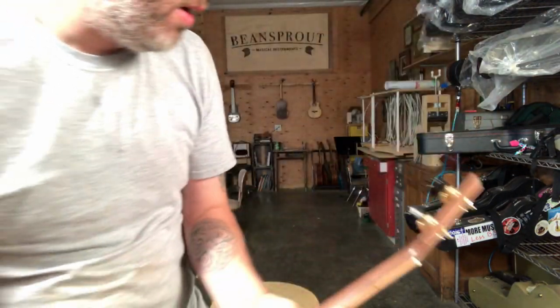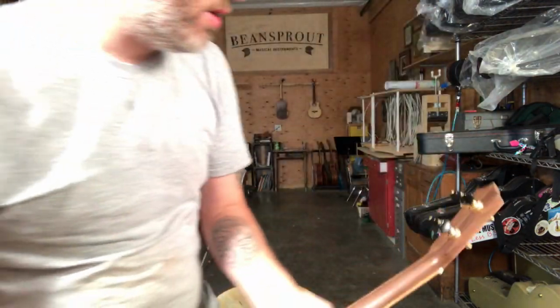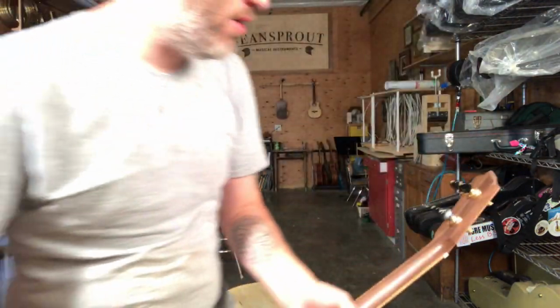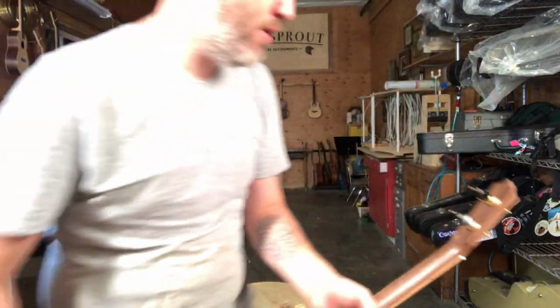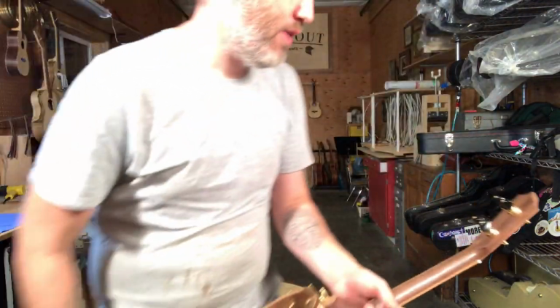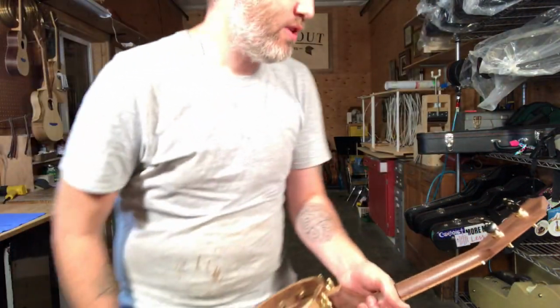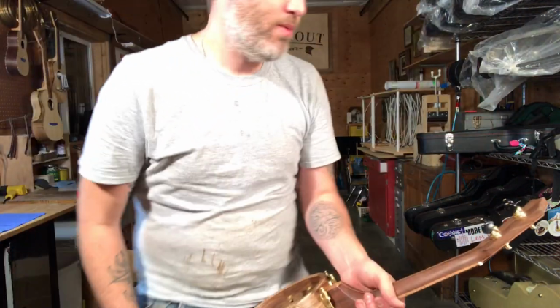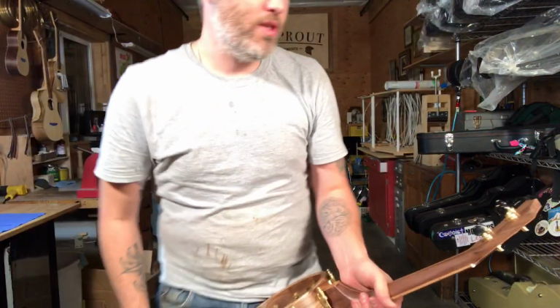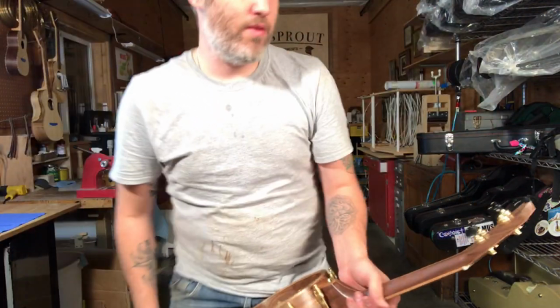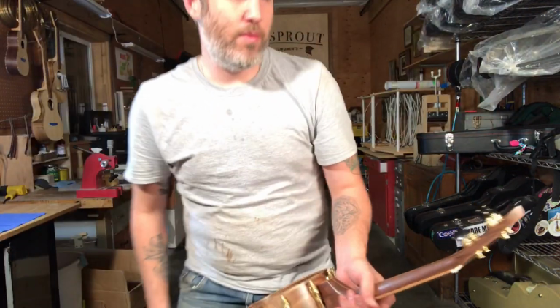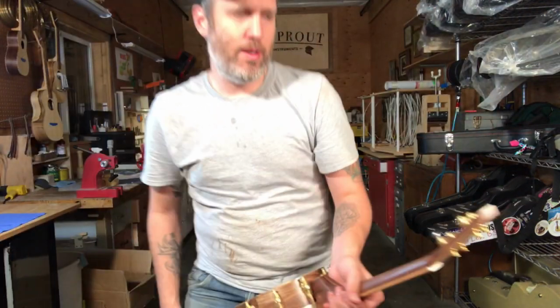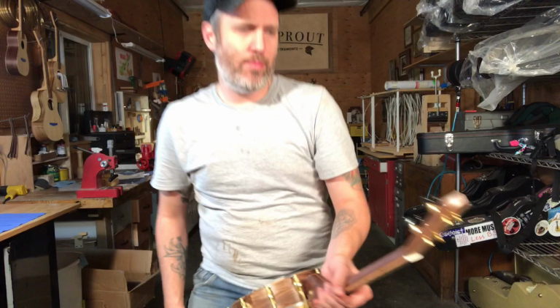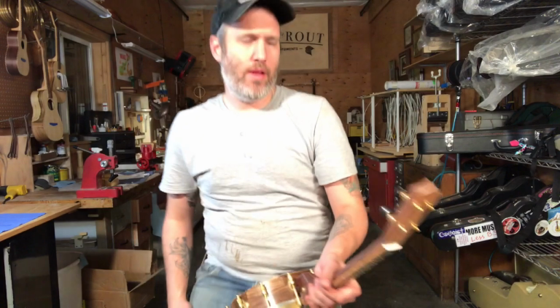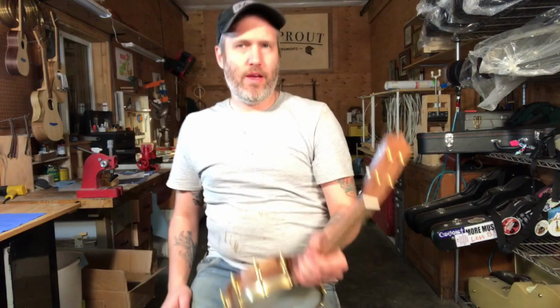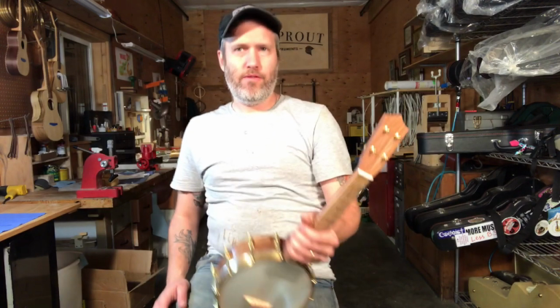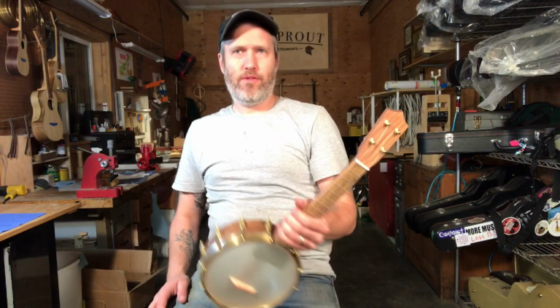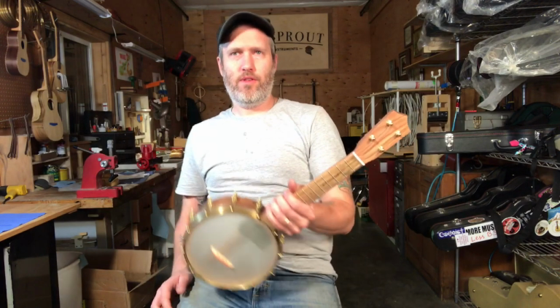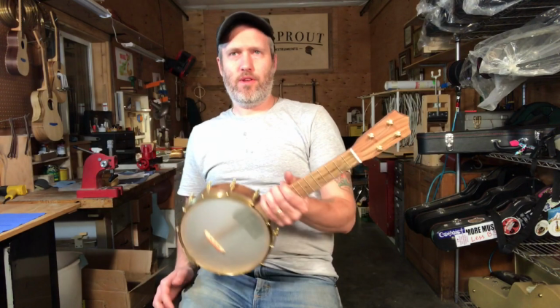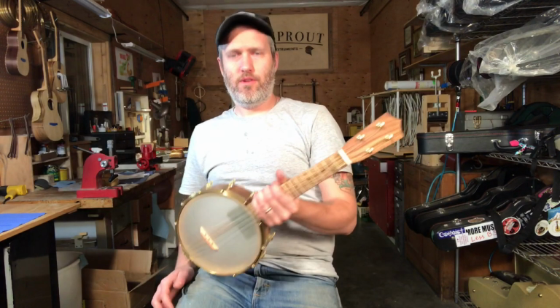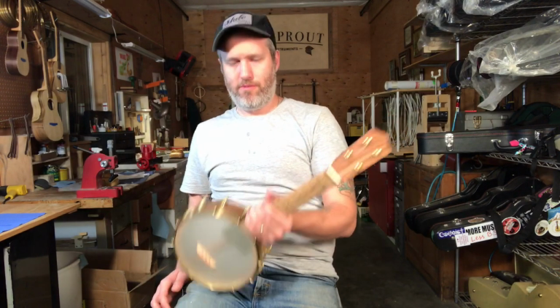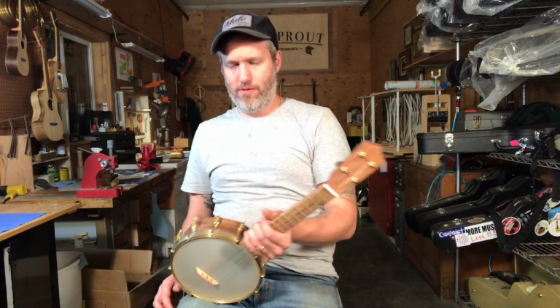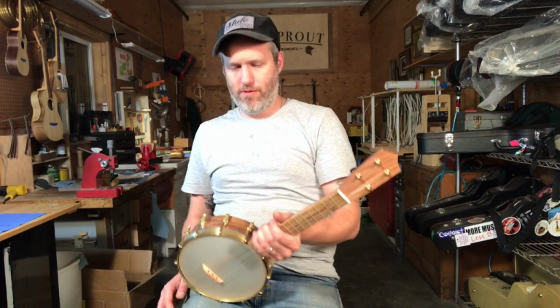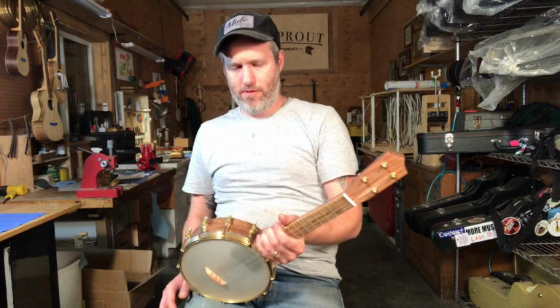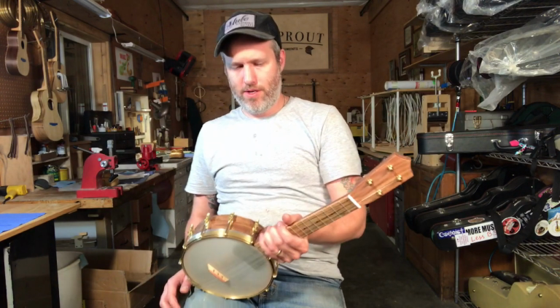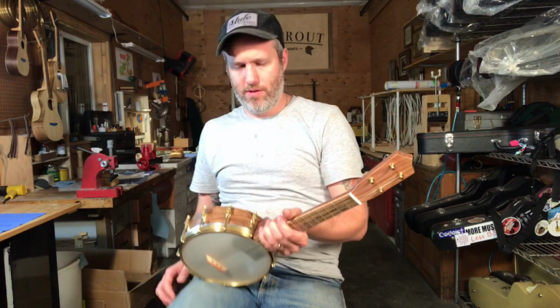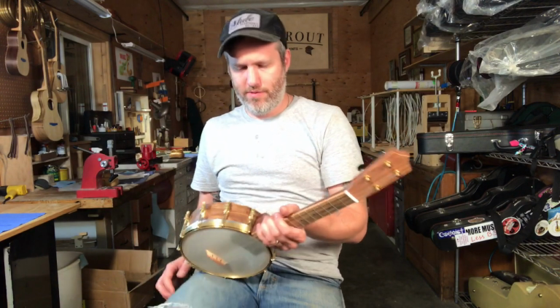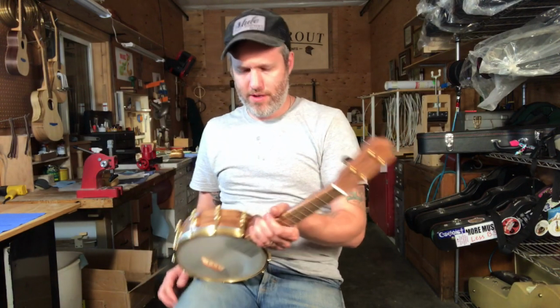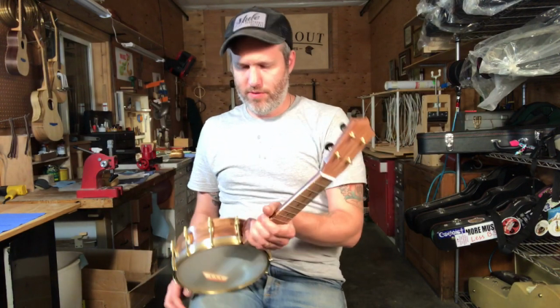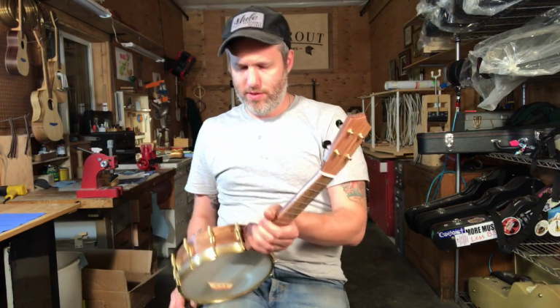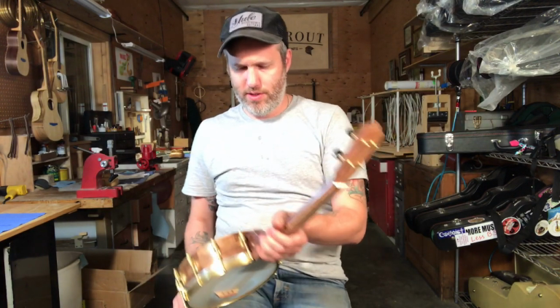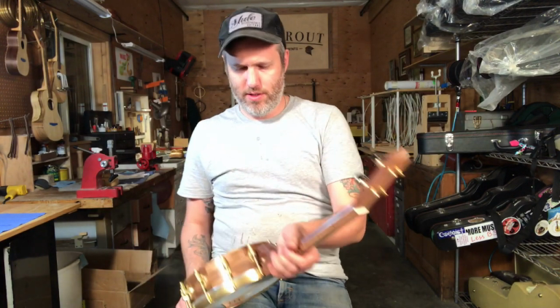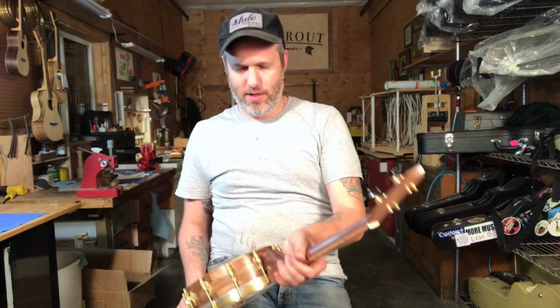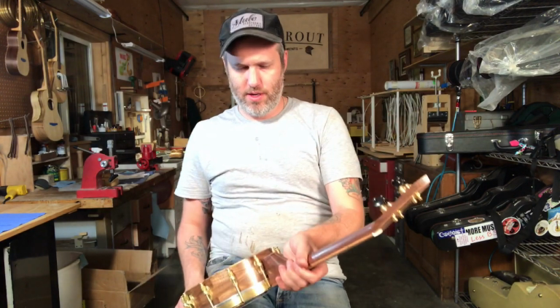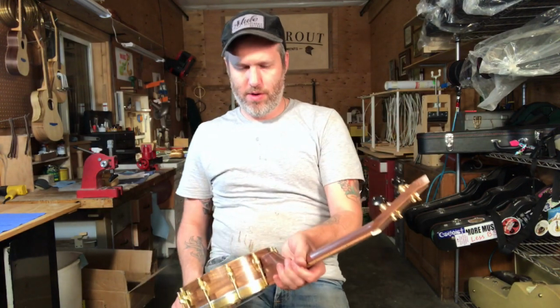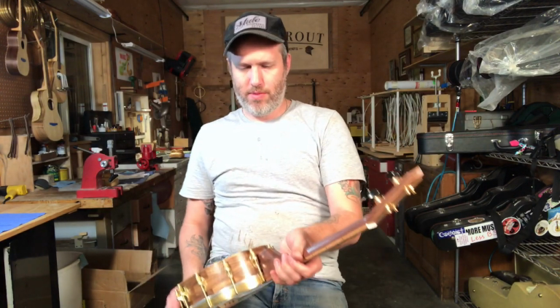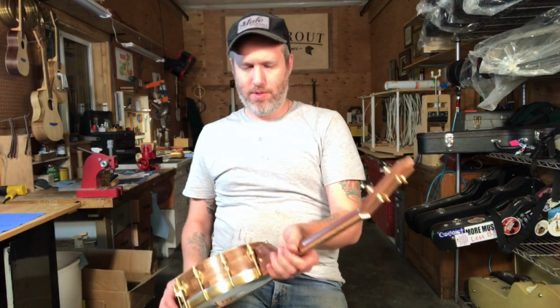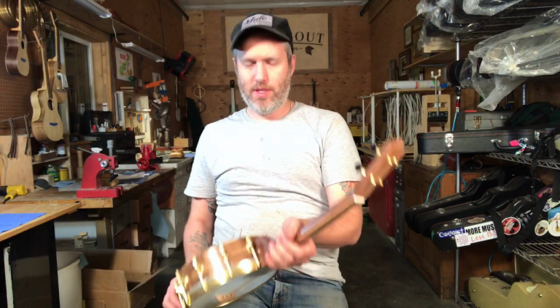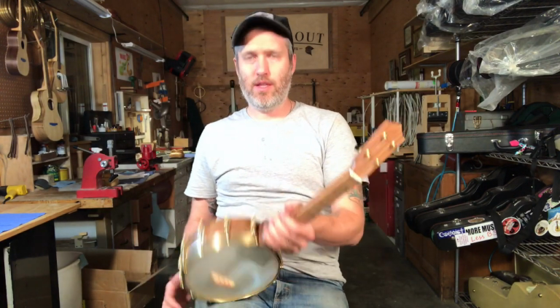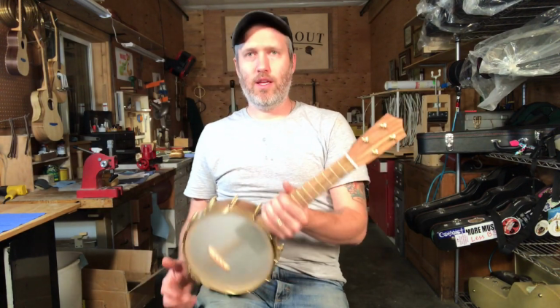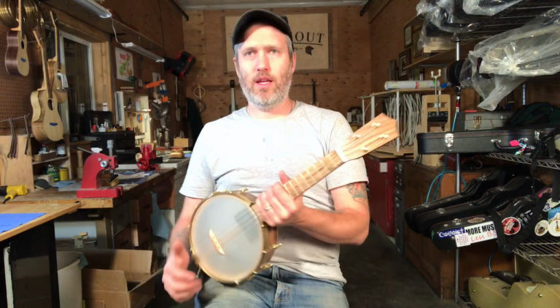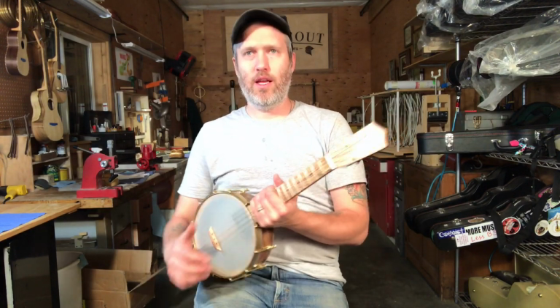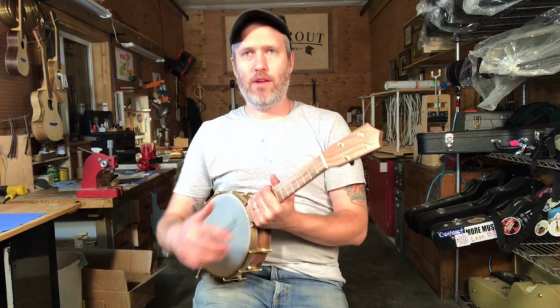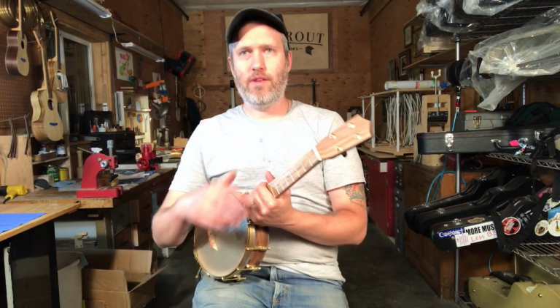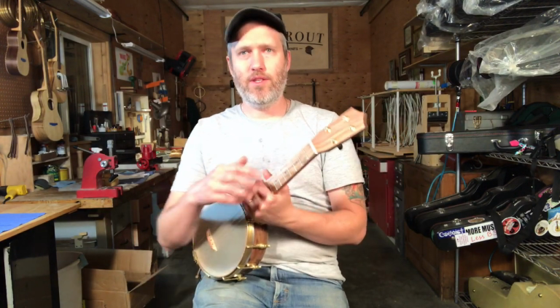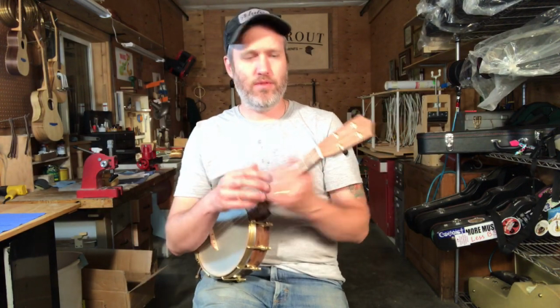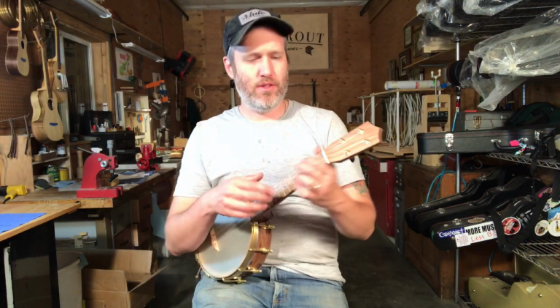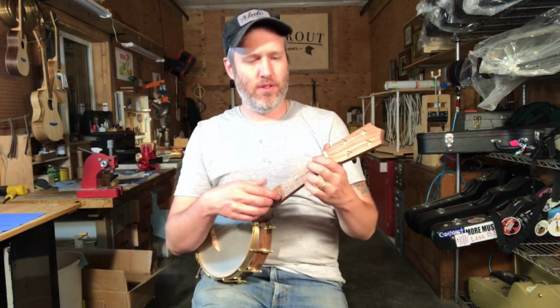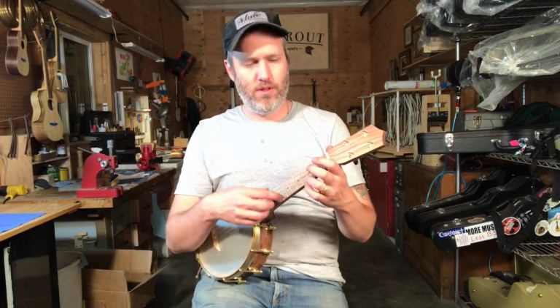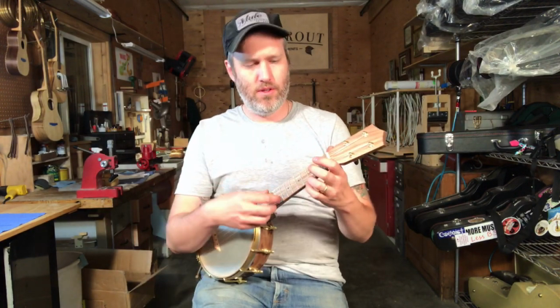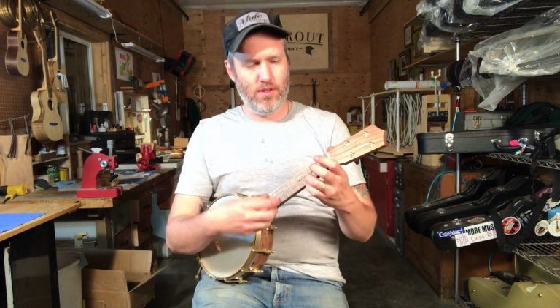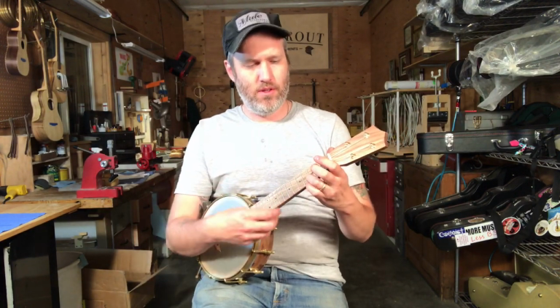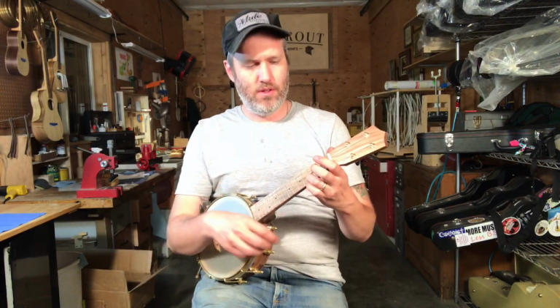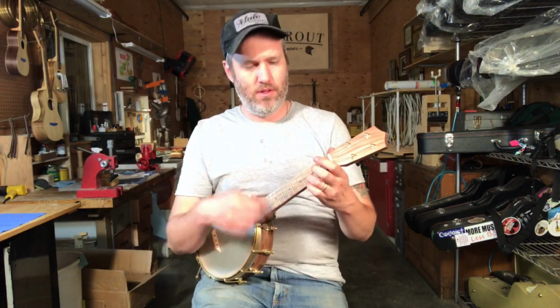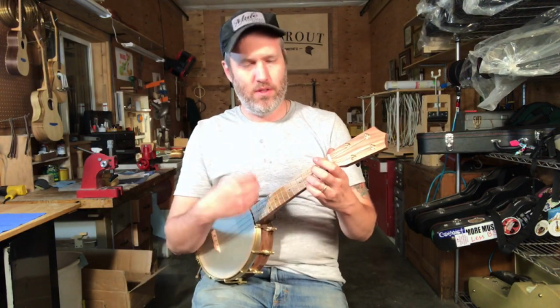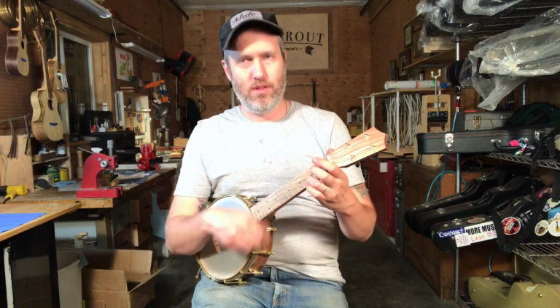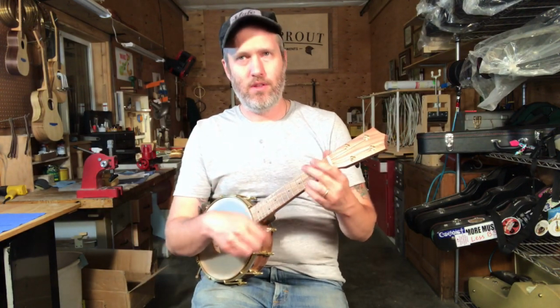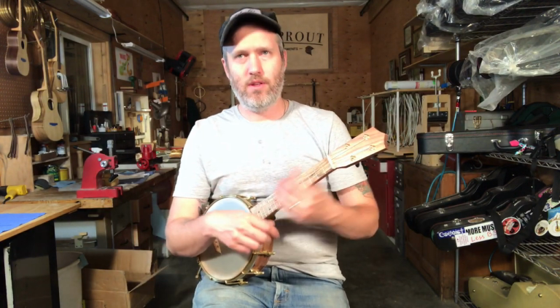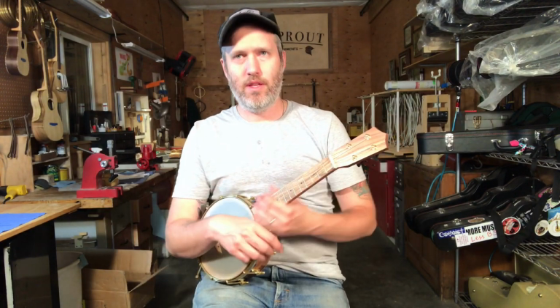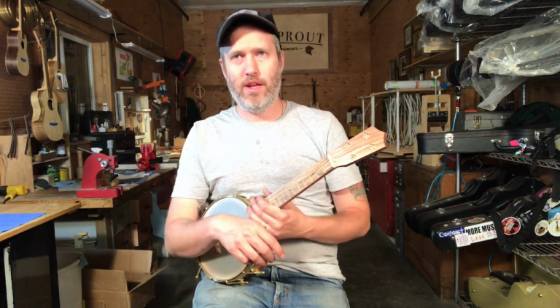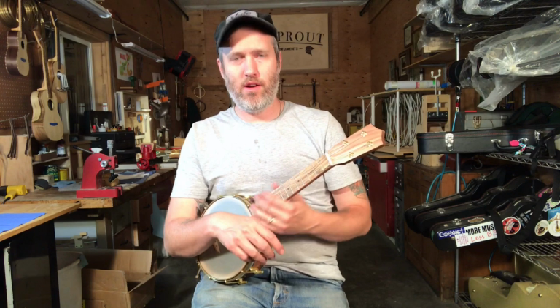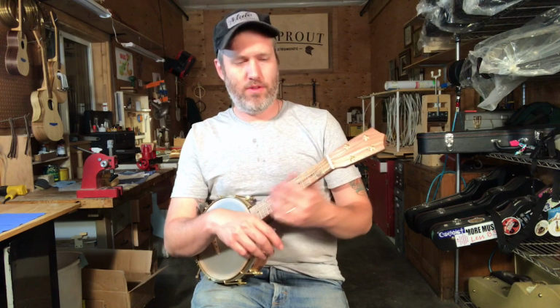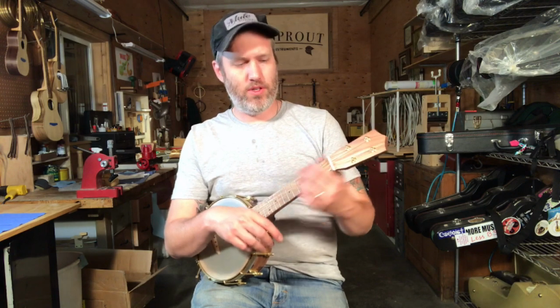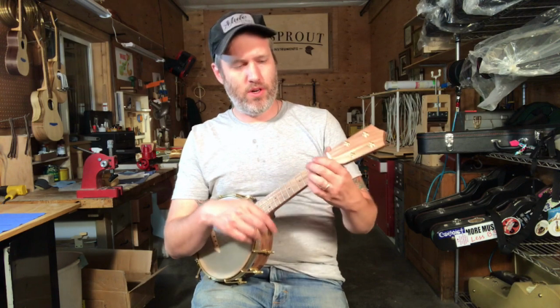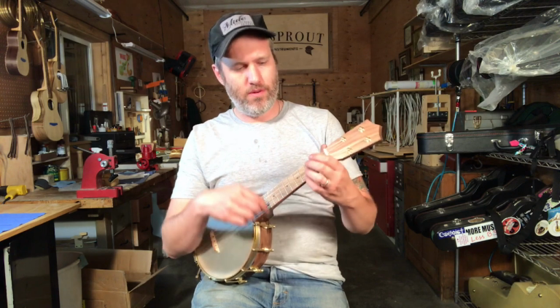So yeah, this one's for me to play for the rest of the festival season. I'll probably sell it at a festival later on this year.